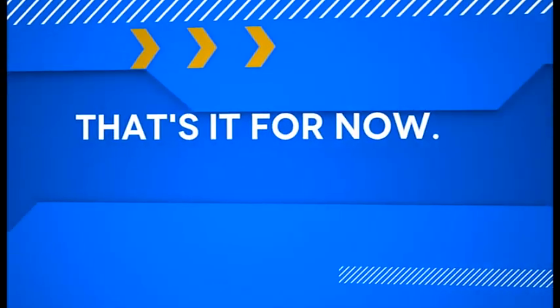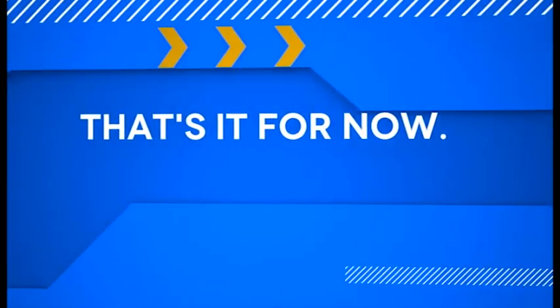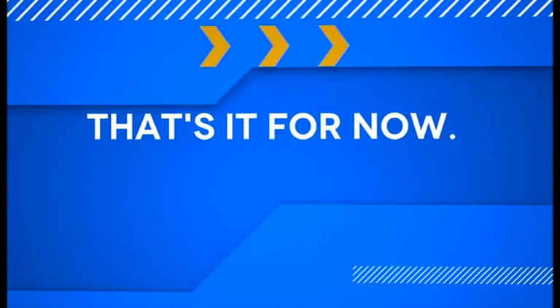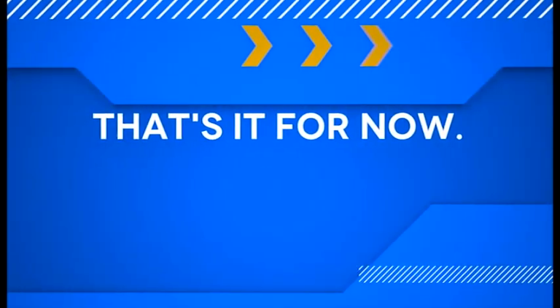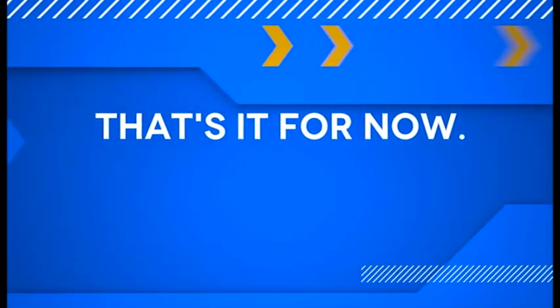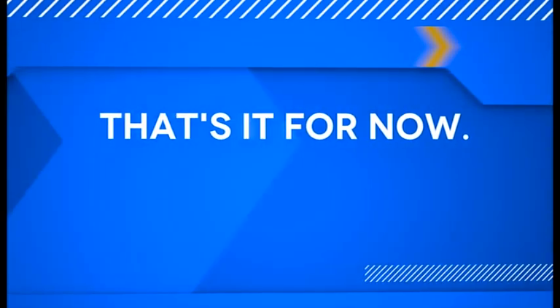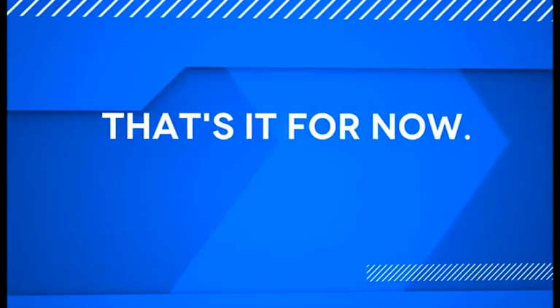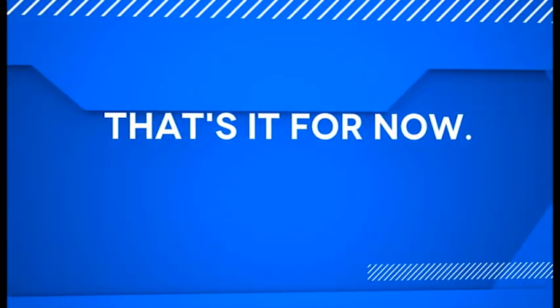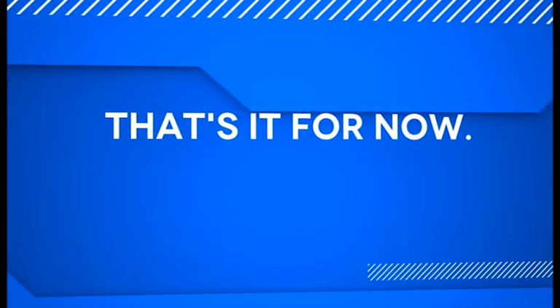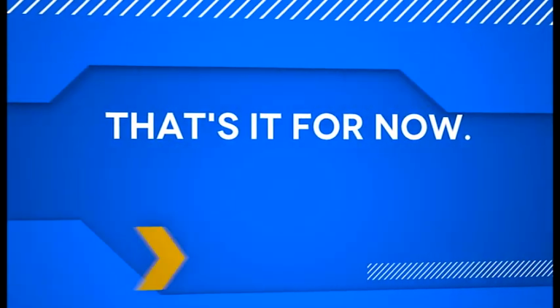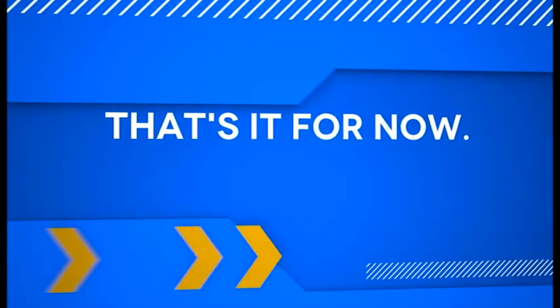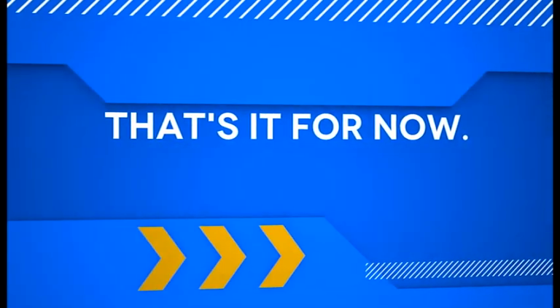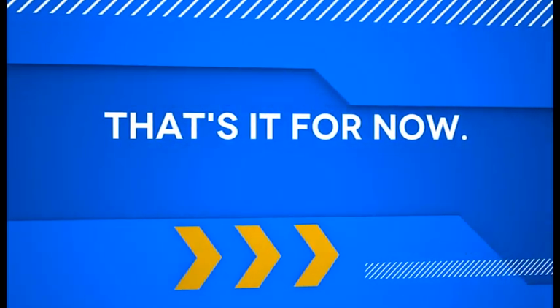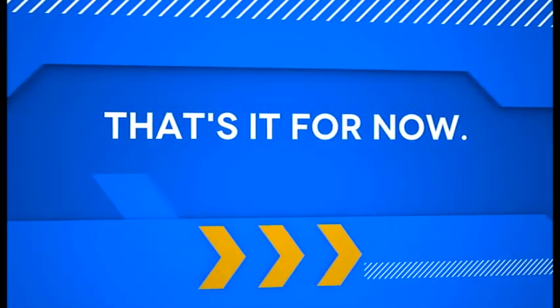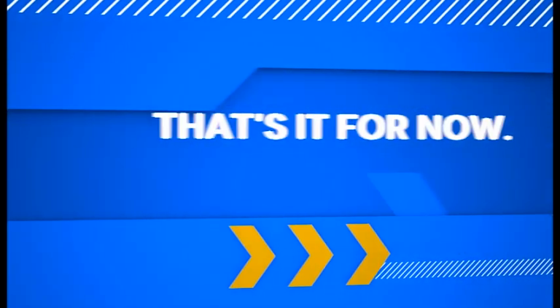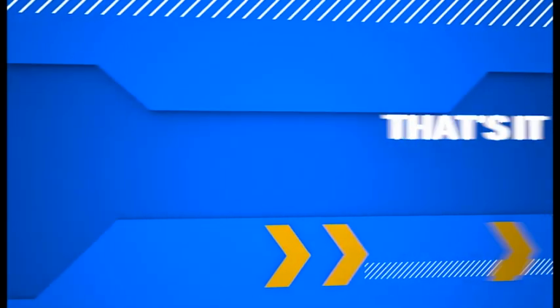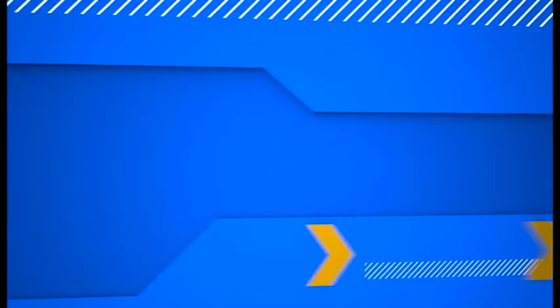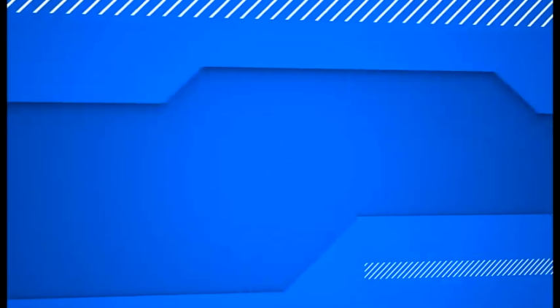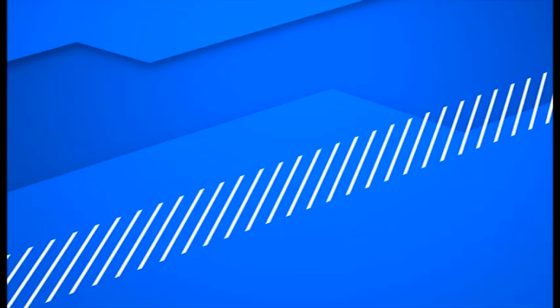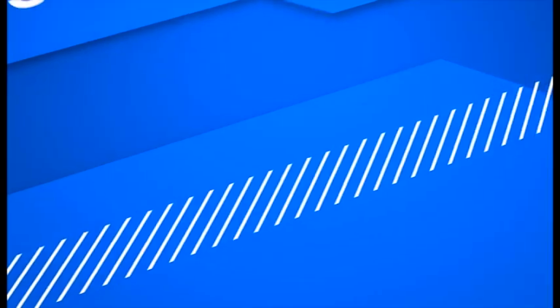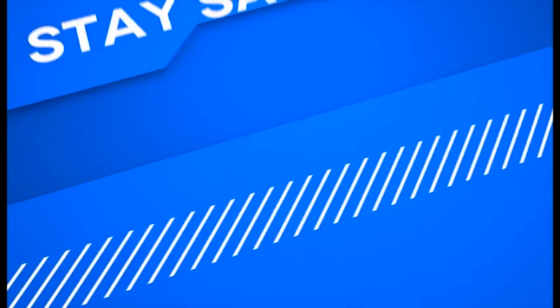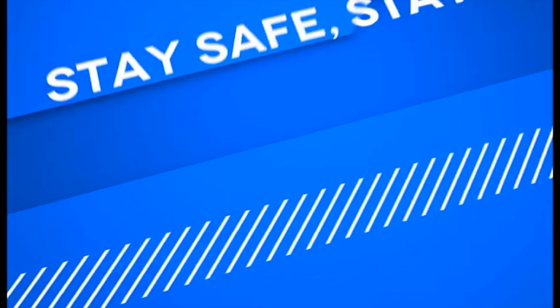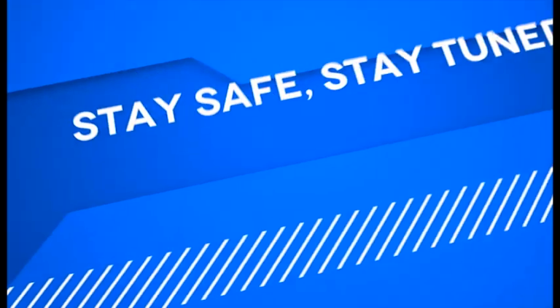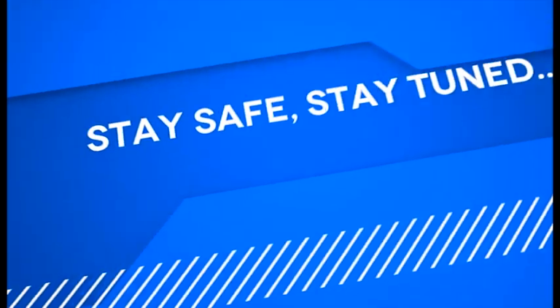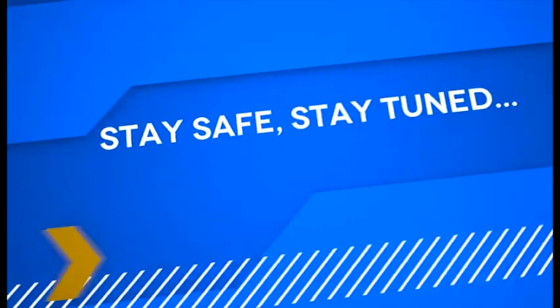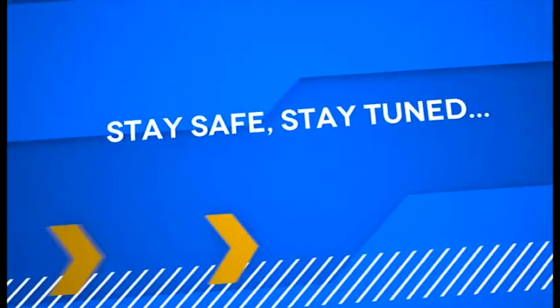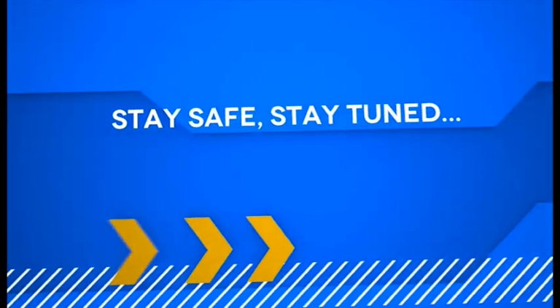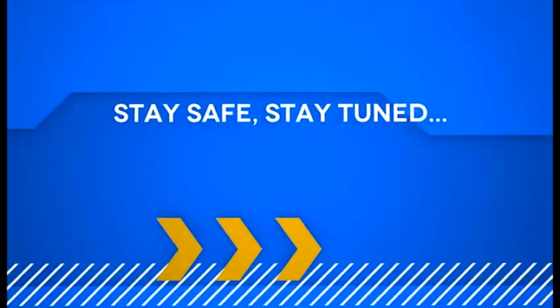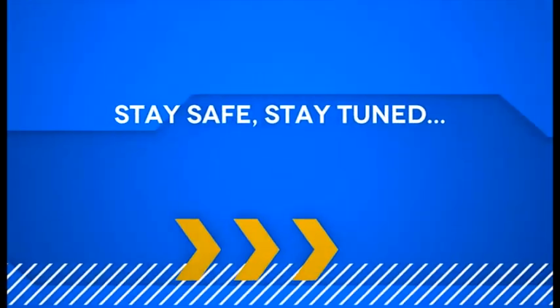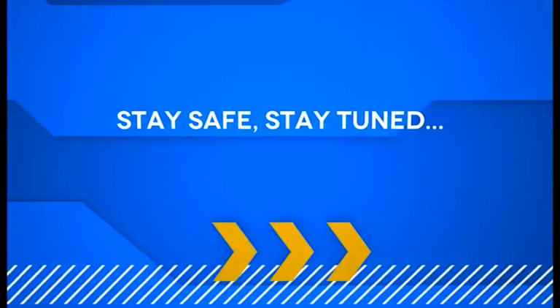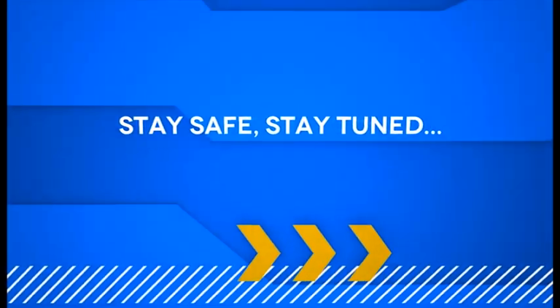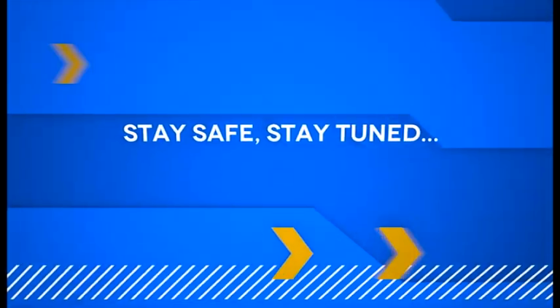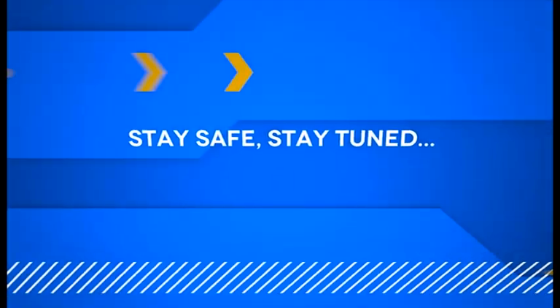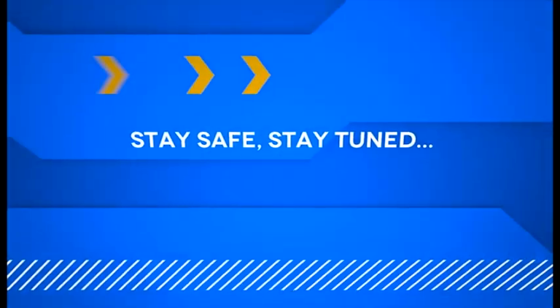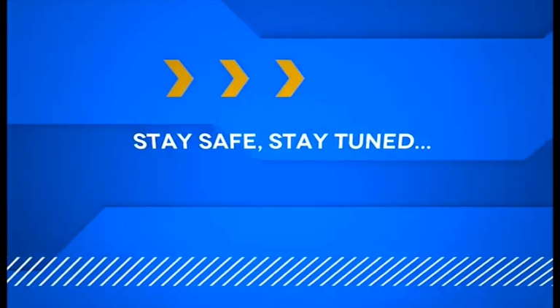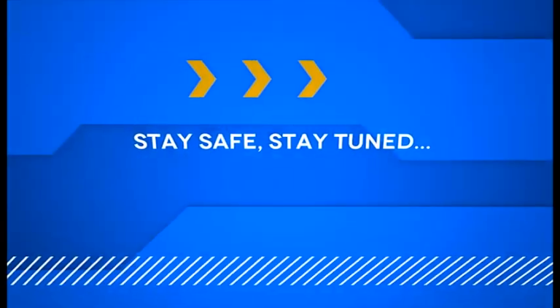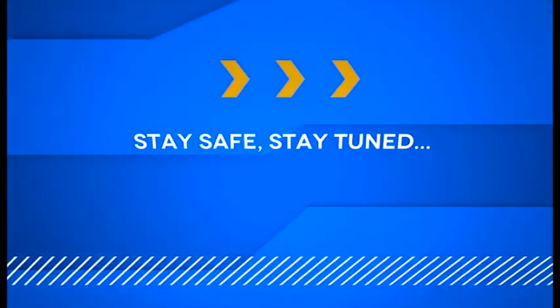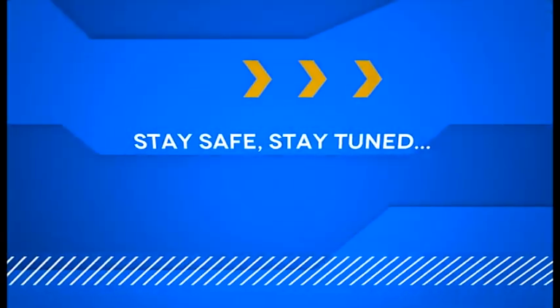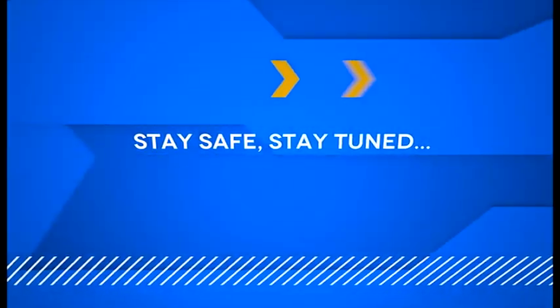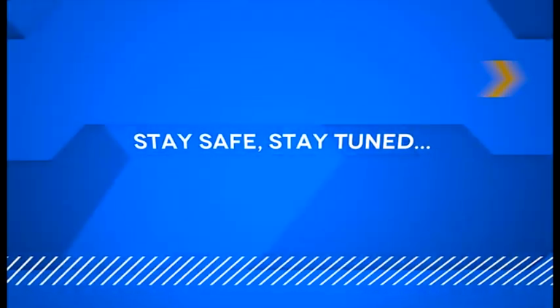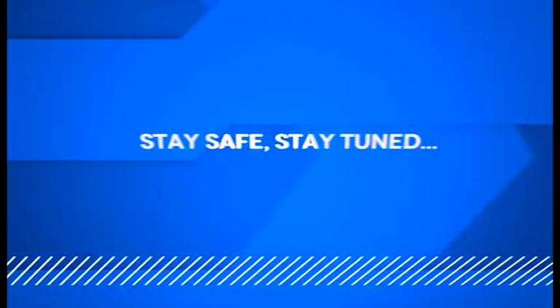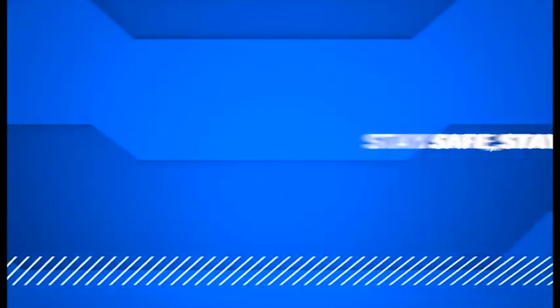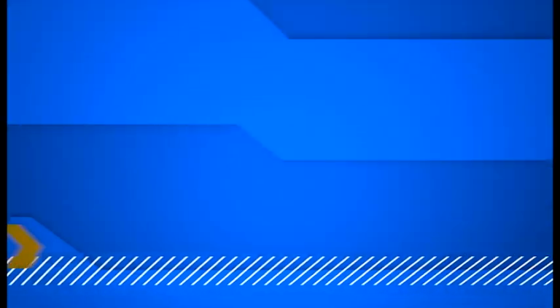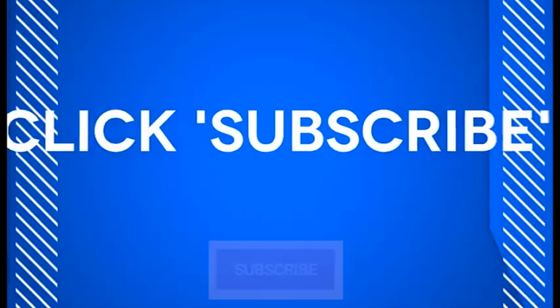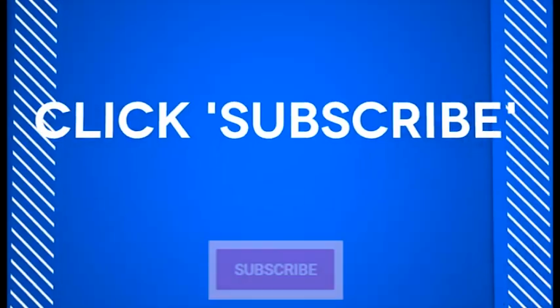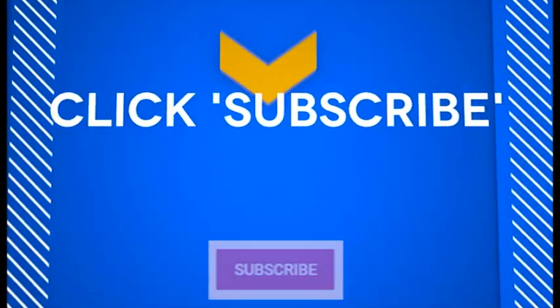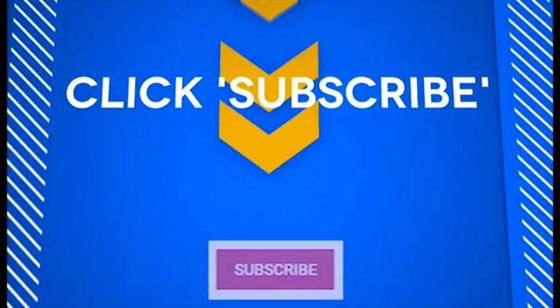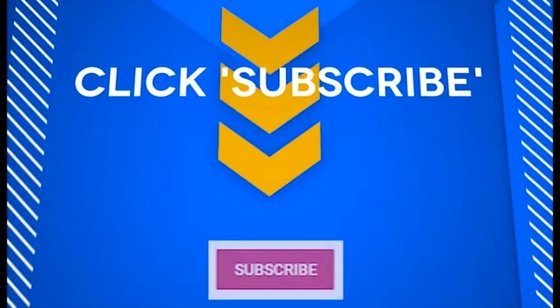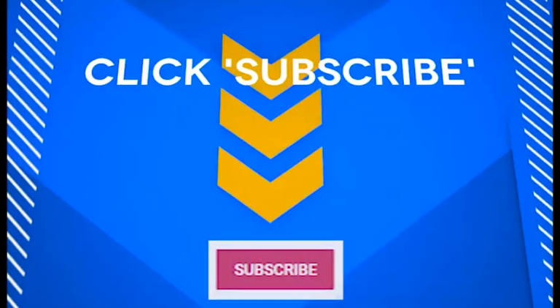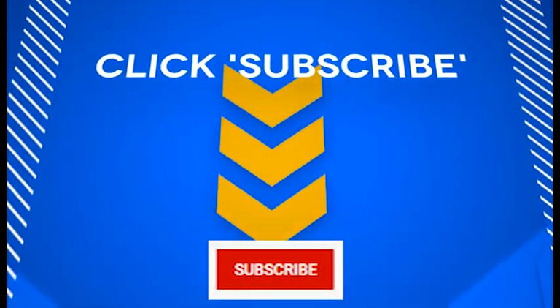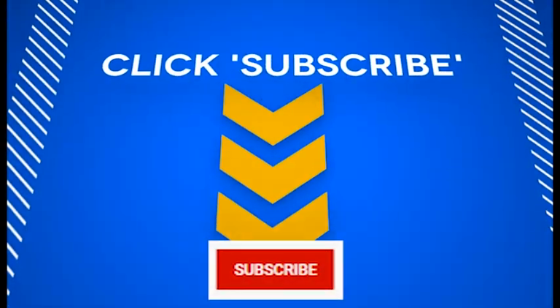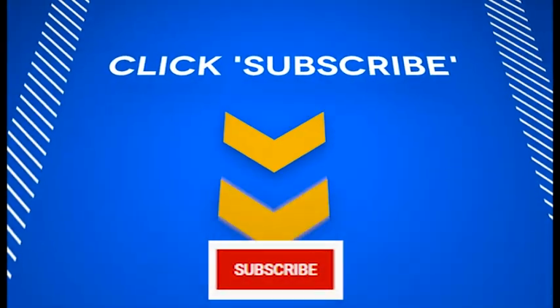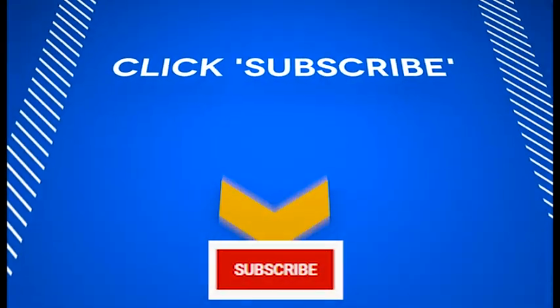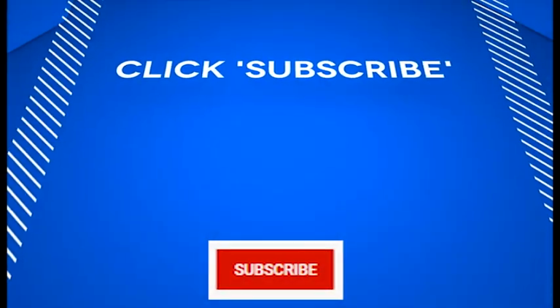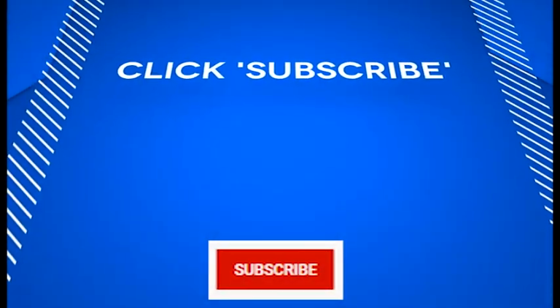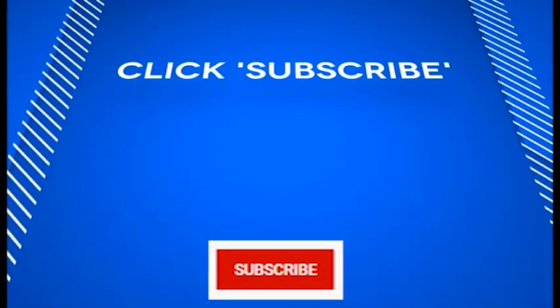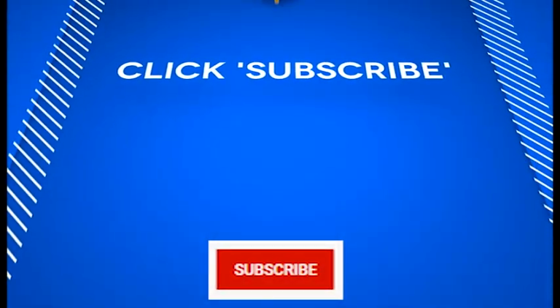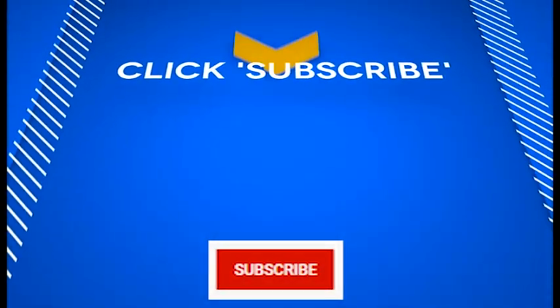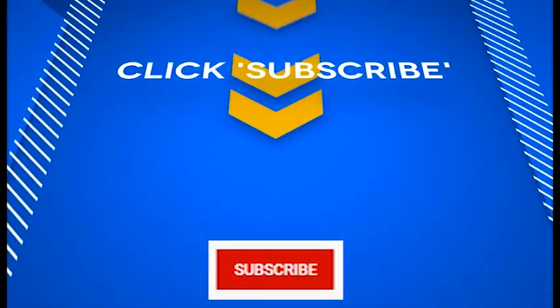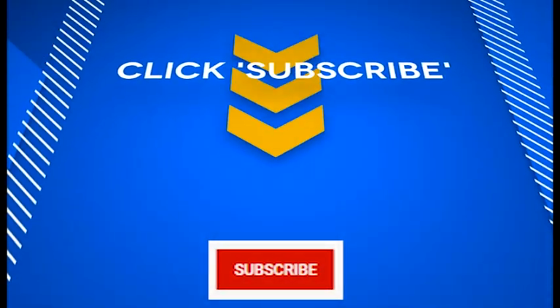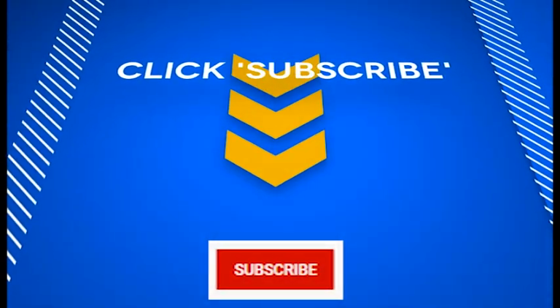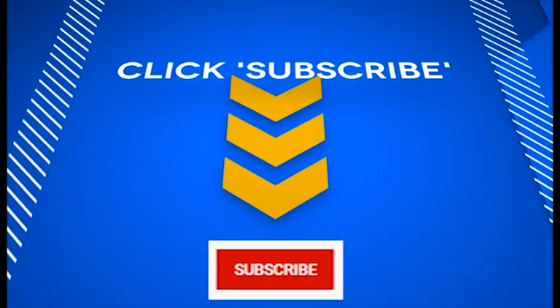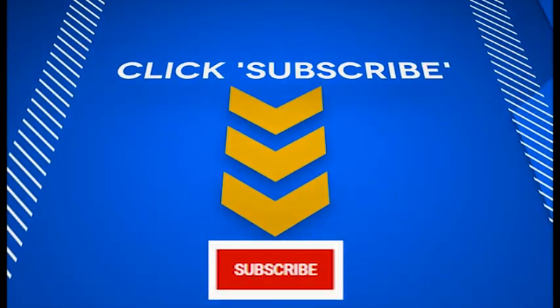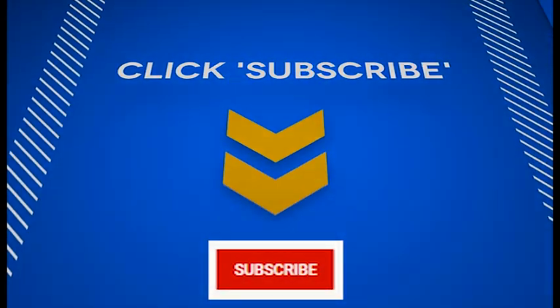That's it for now. Meanwhile, stay safe and stay tuned. Please click subscribe to be notified of new videos.